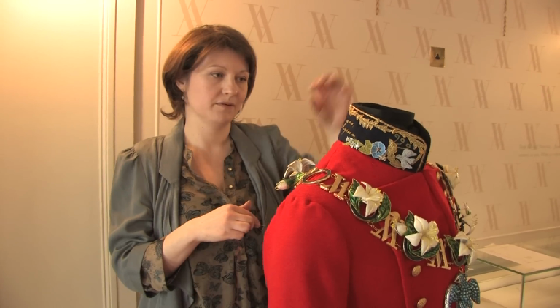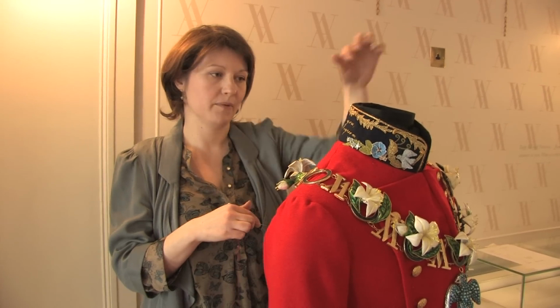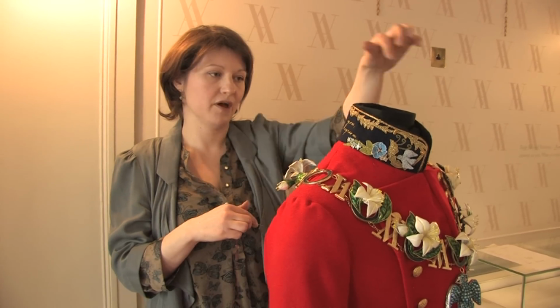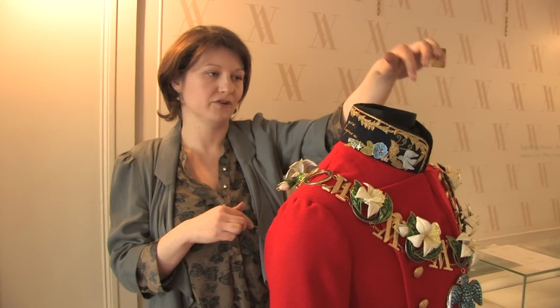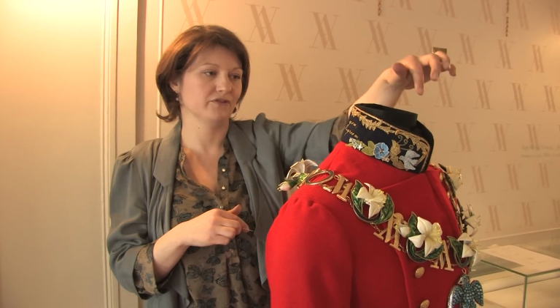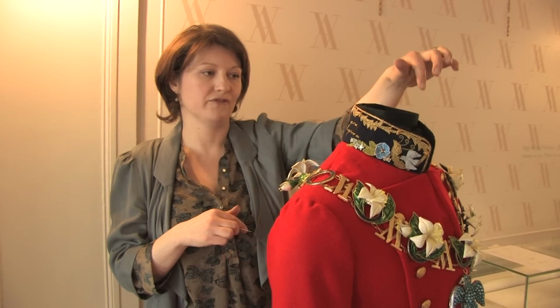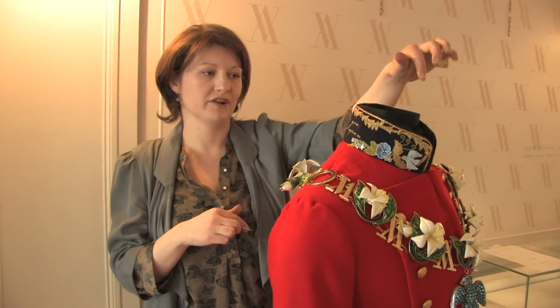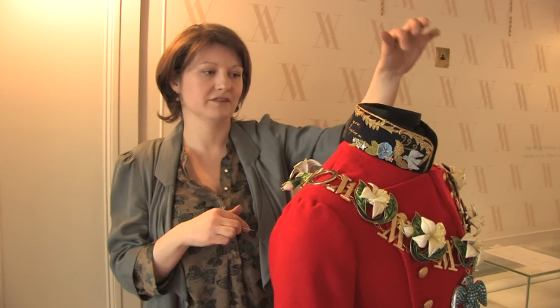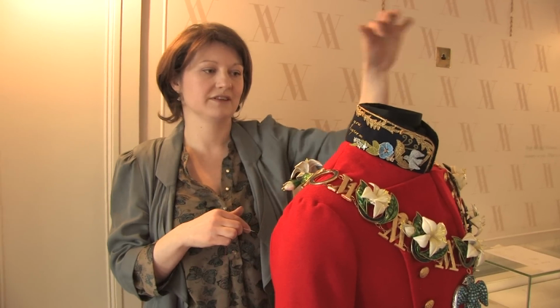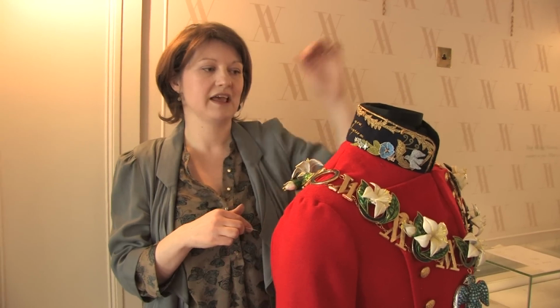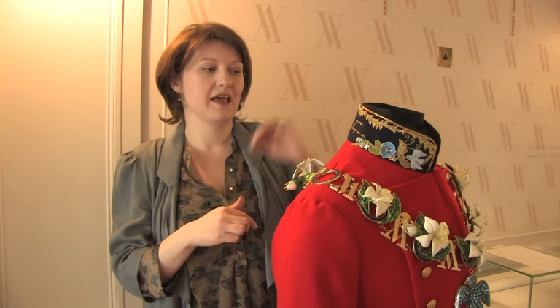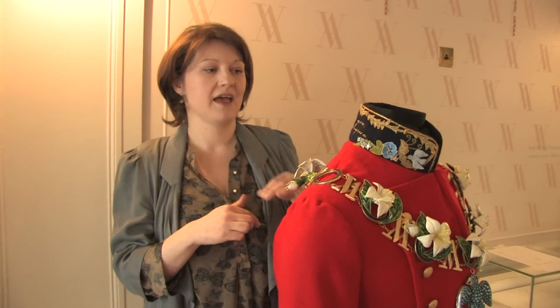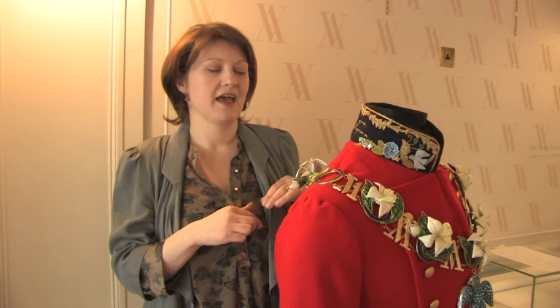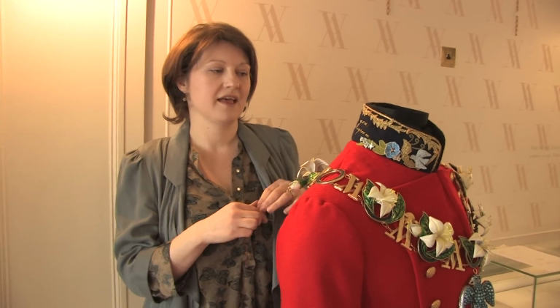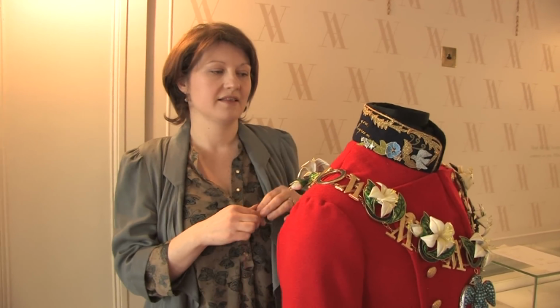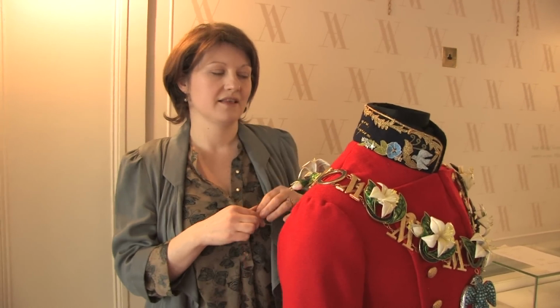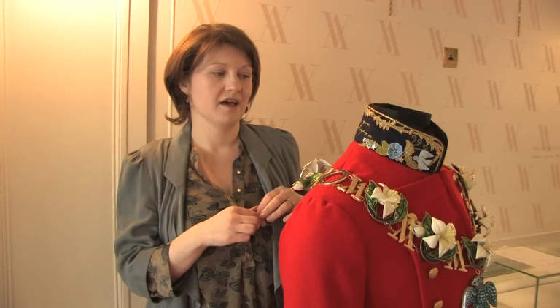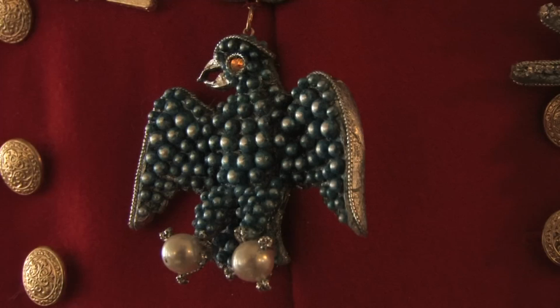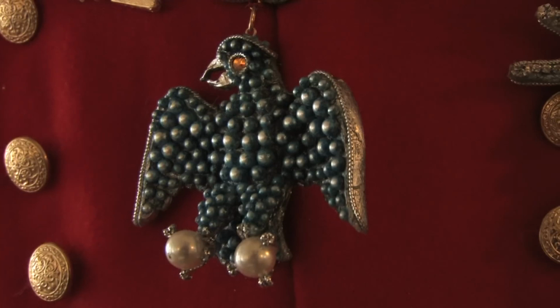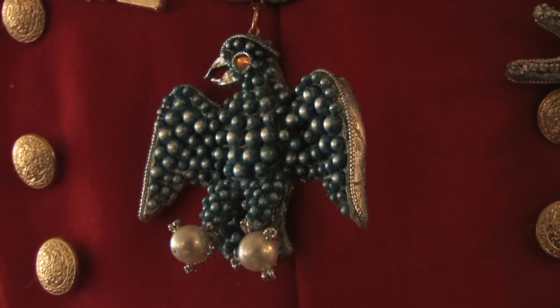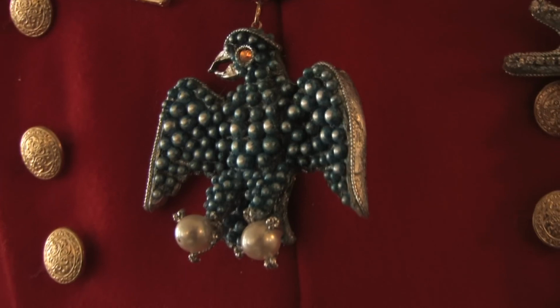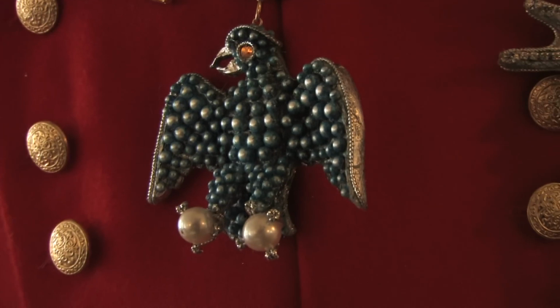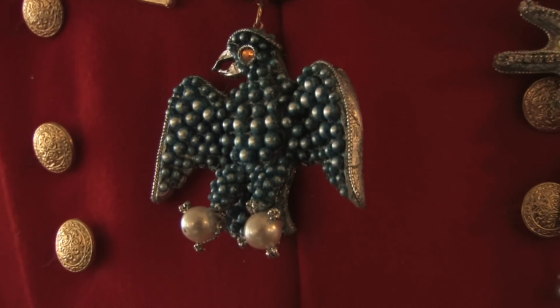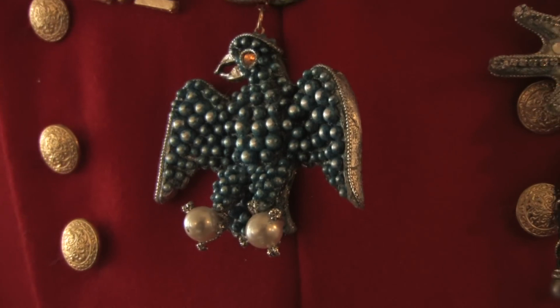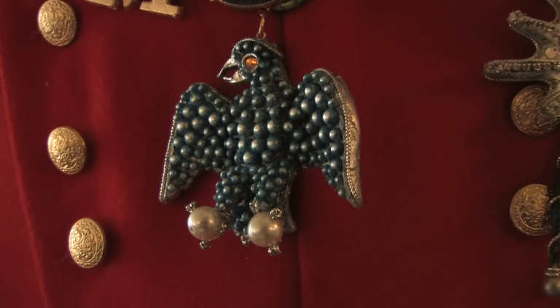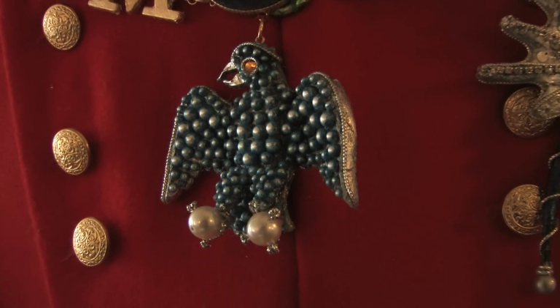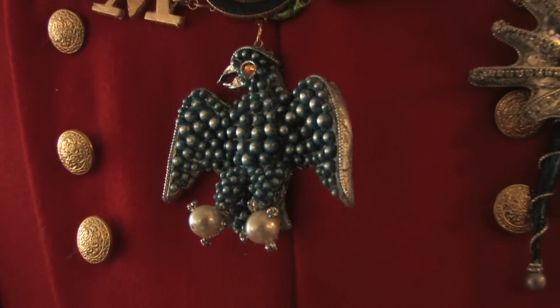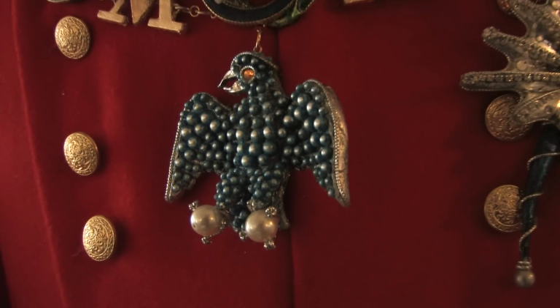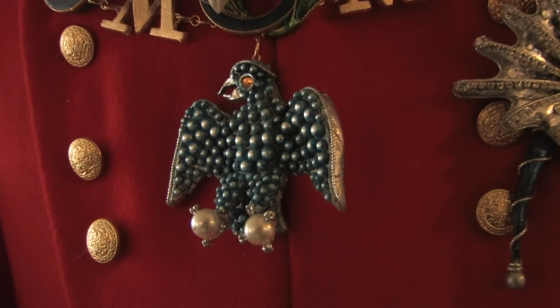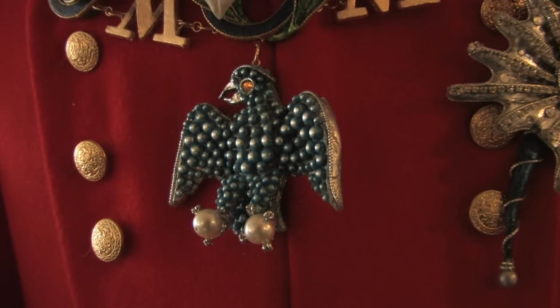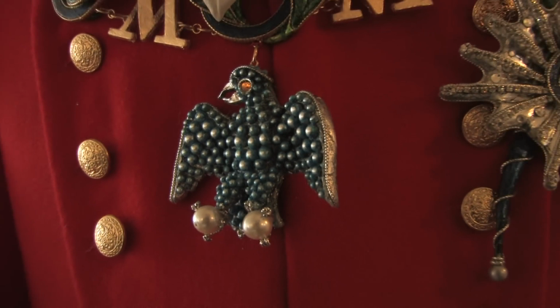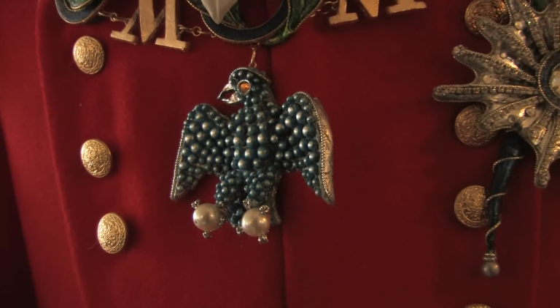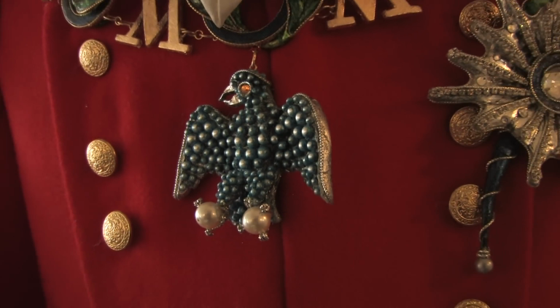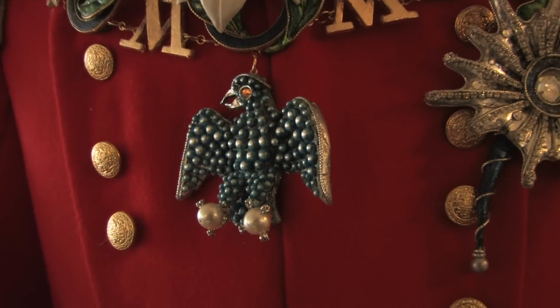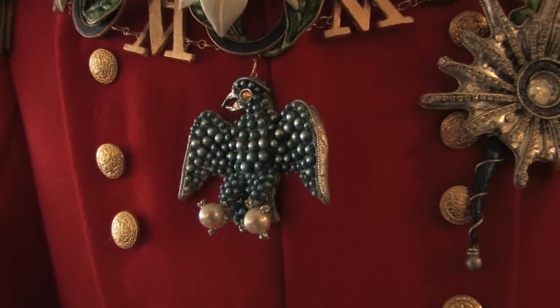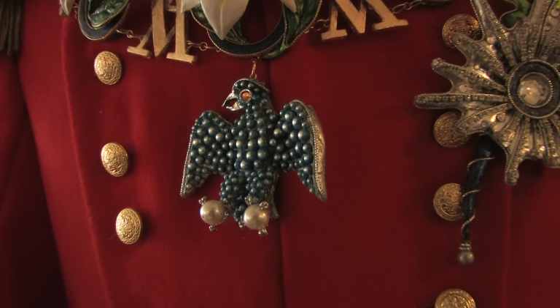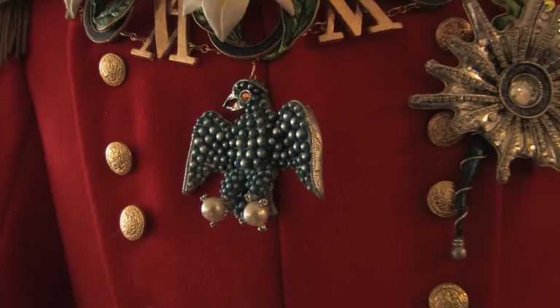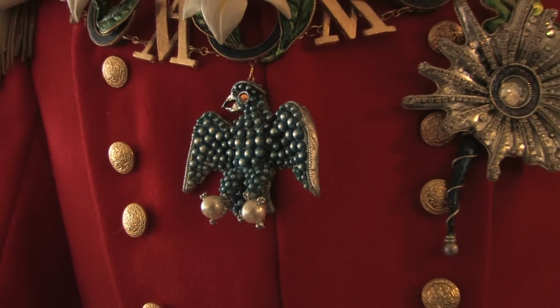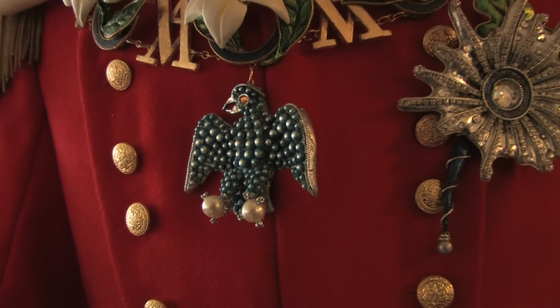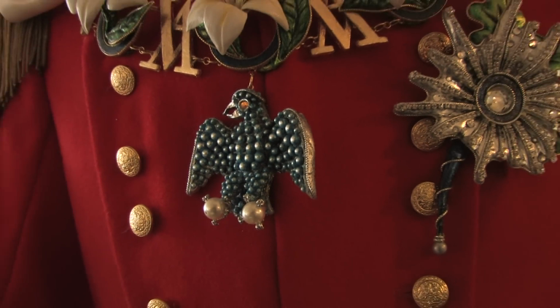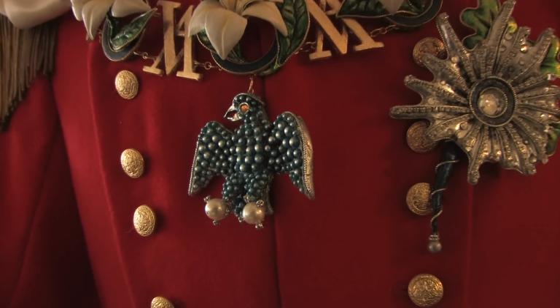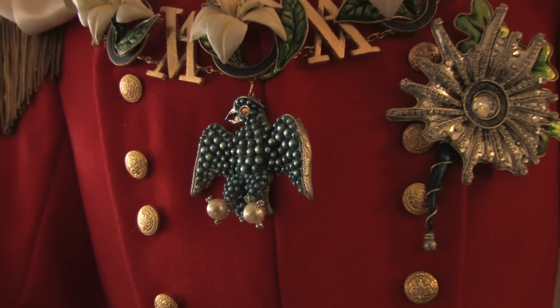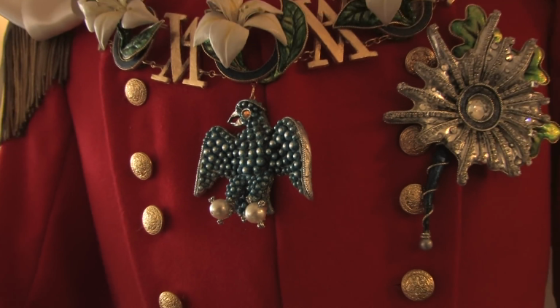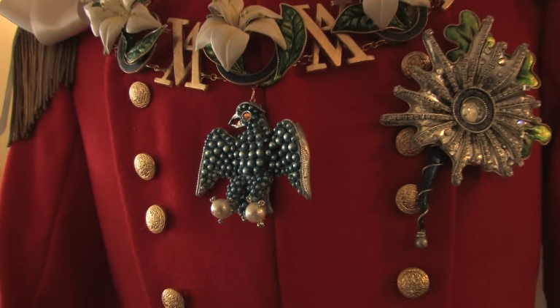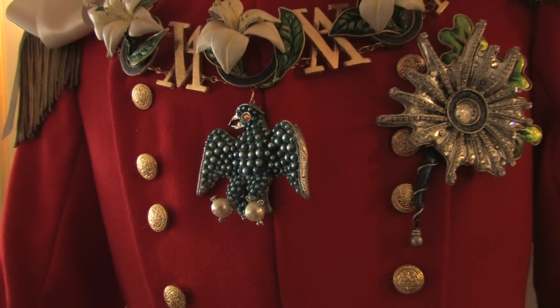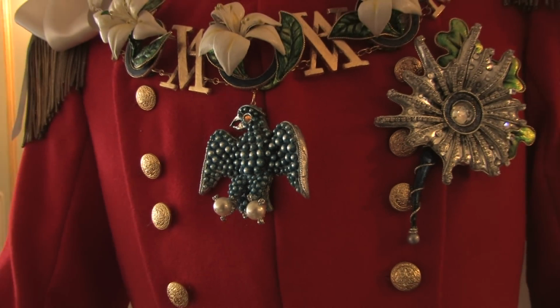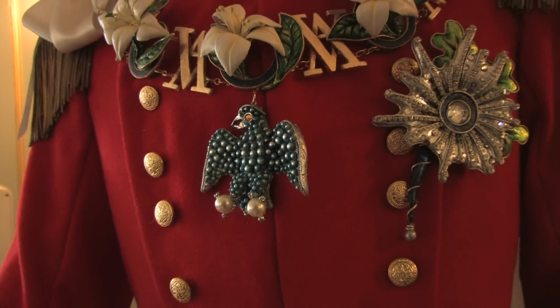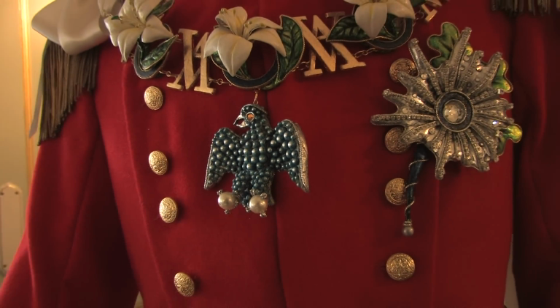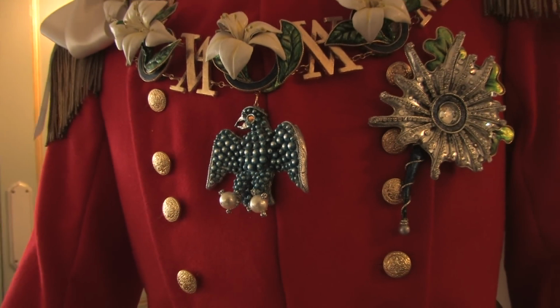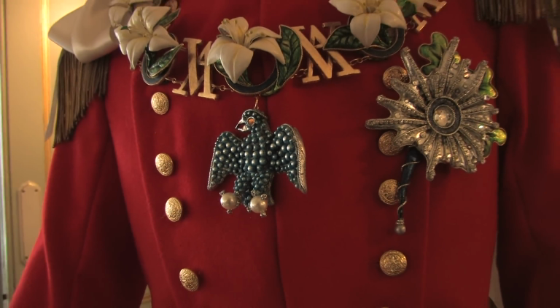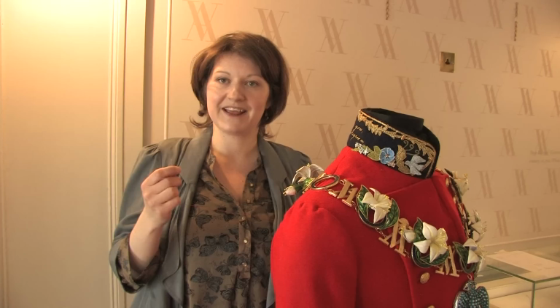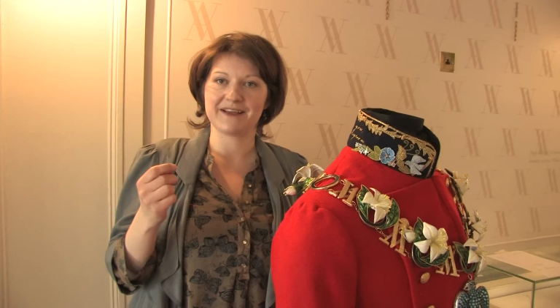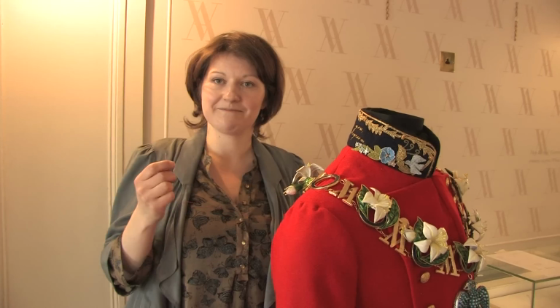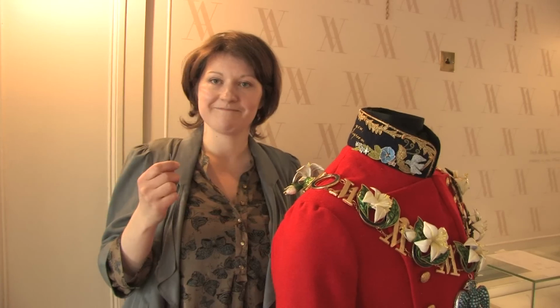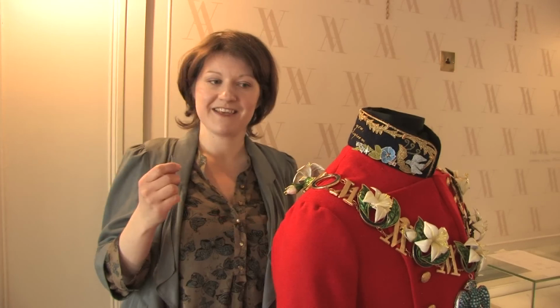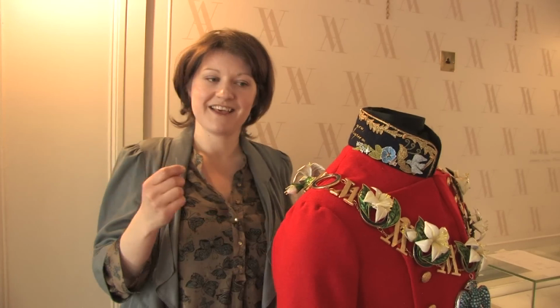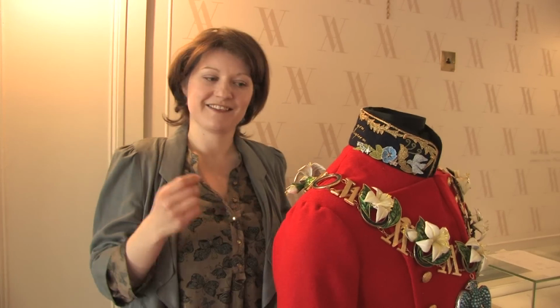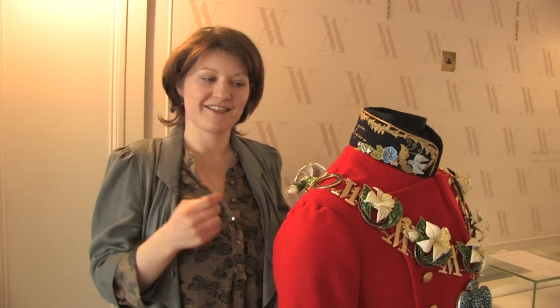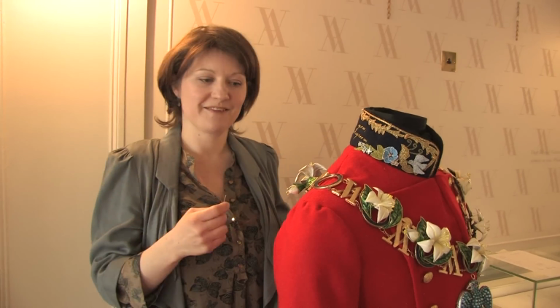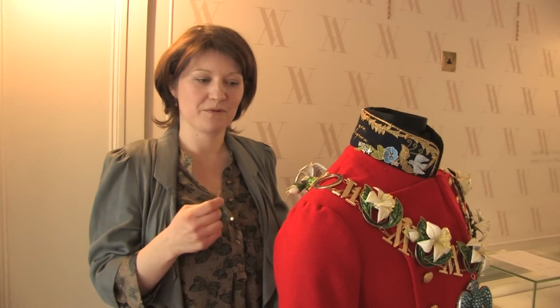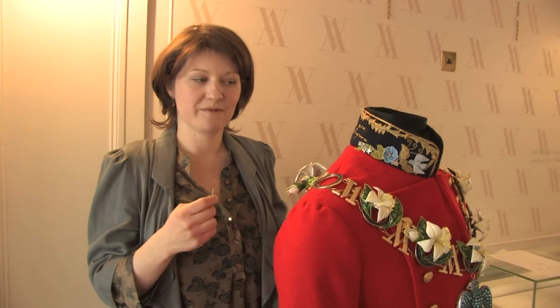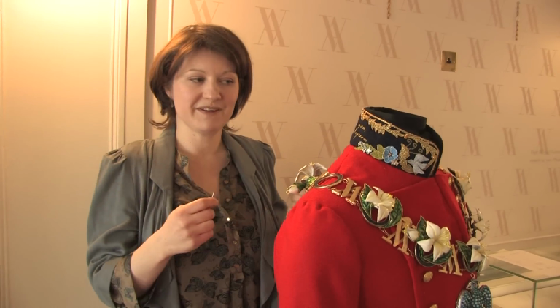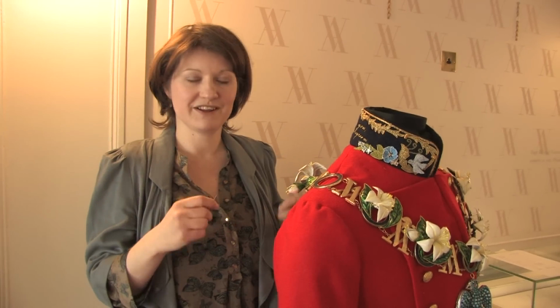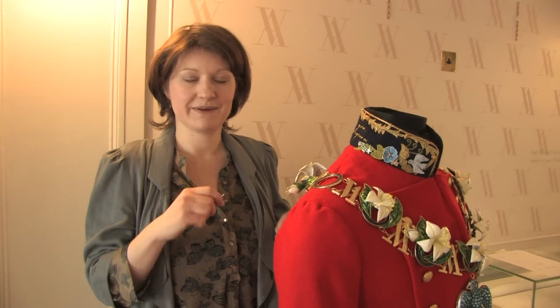The bird on the front is from a brooch that Albert gave to all the bridesmaids on the big day. So that's what we've been doing.